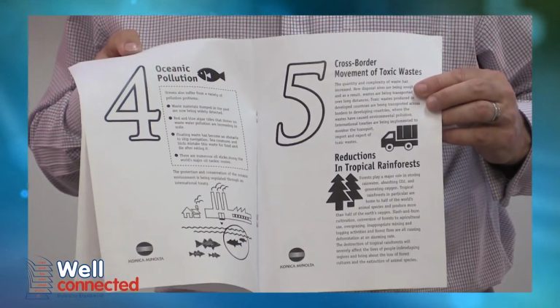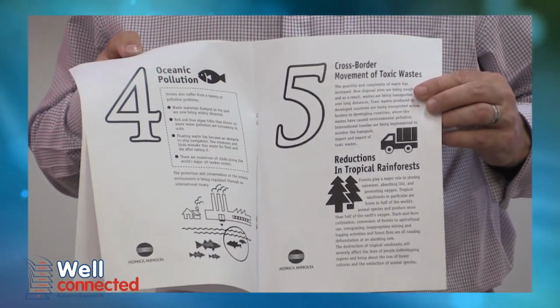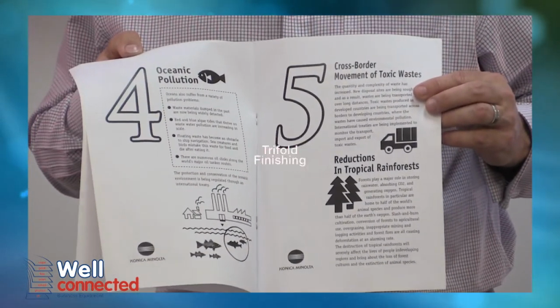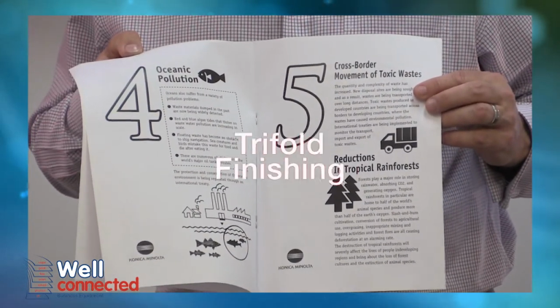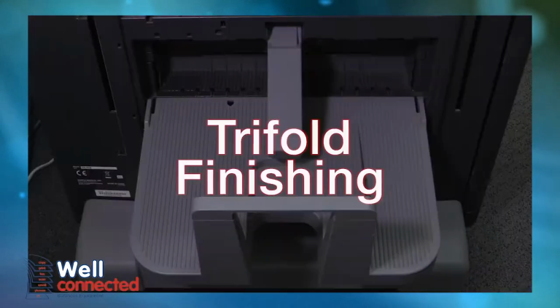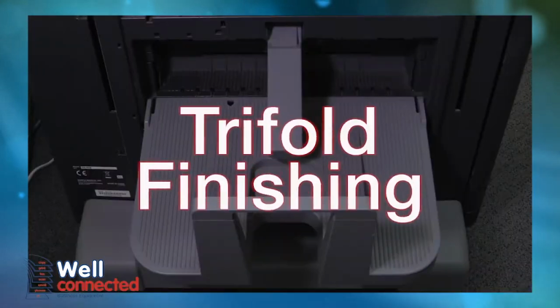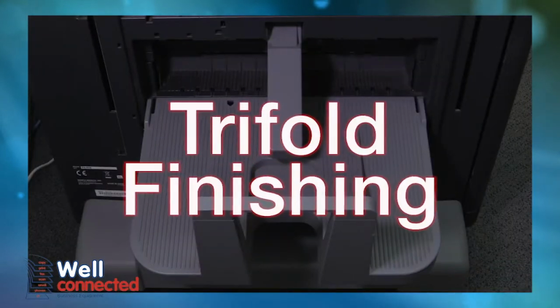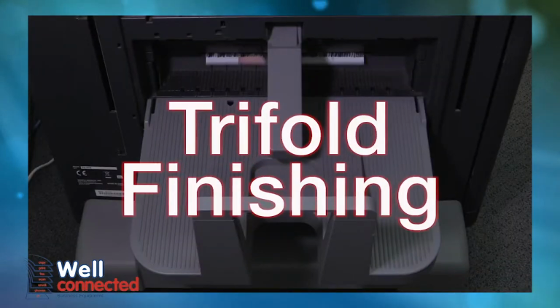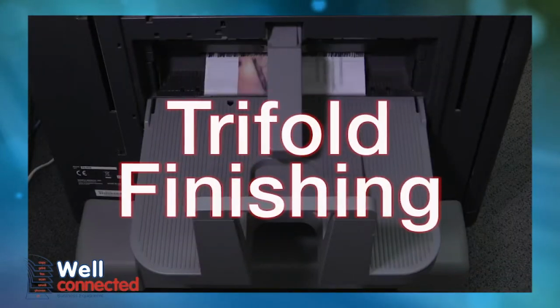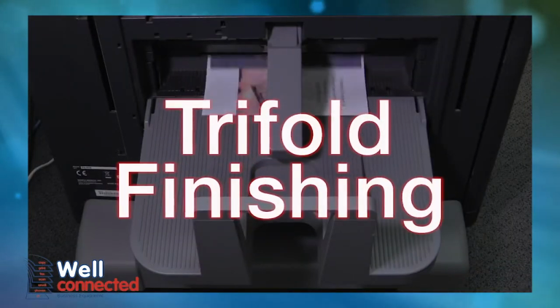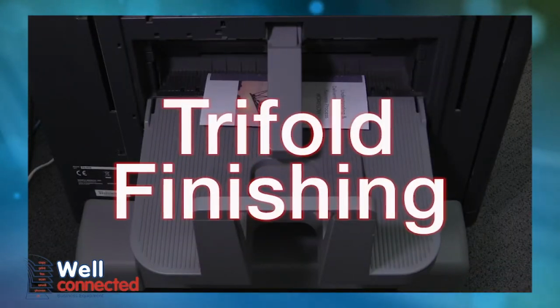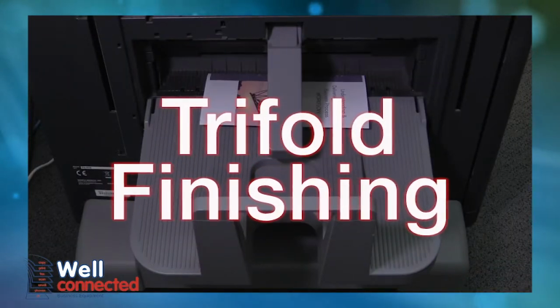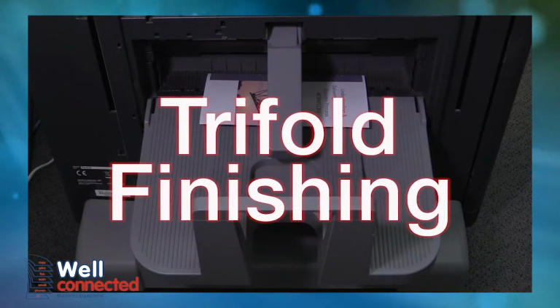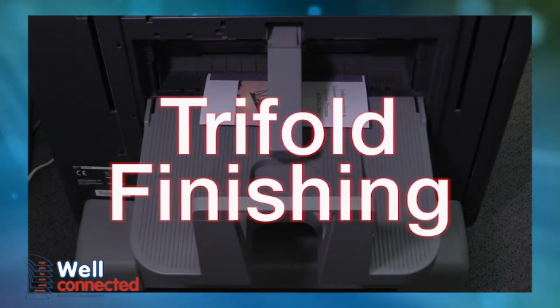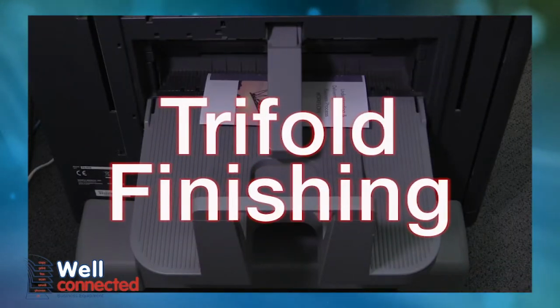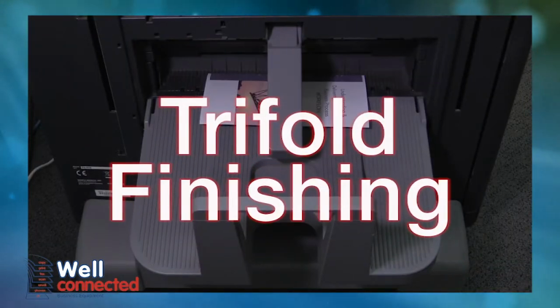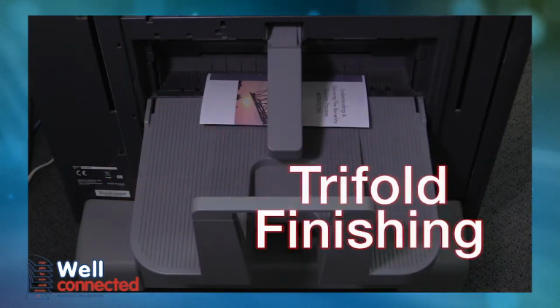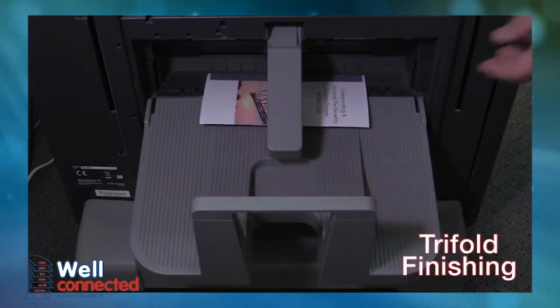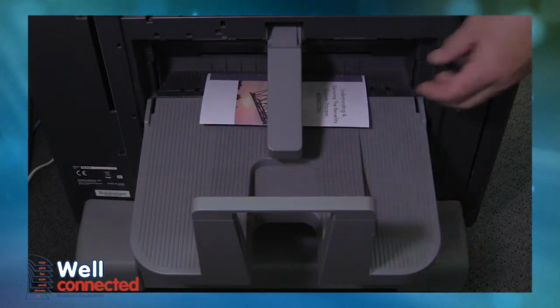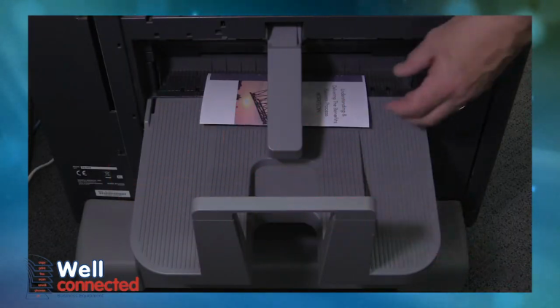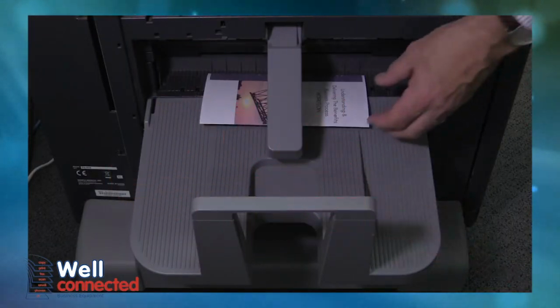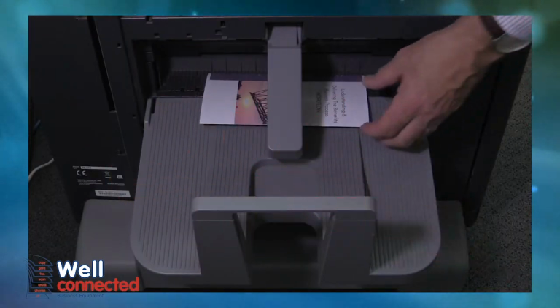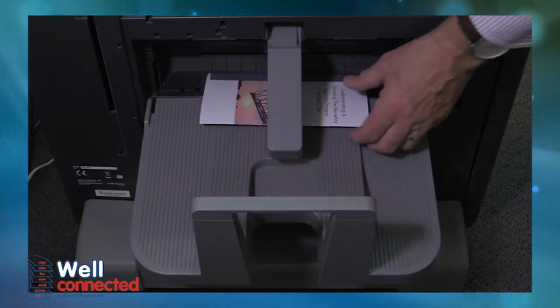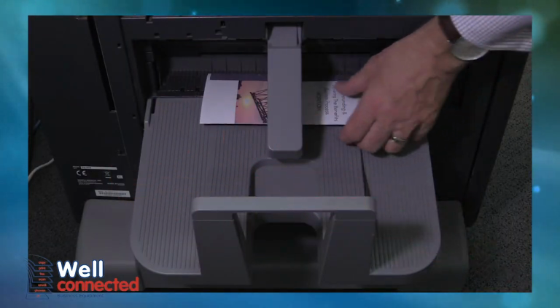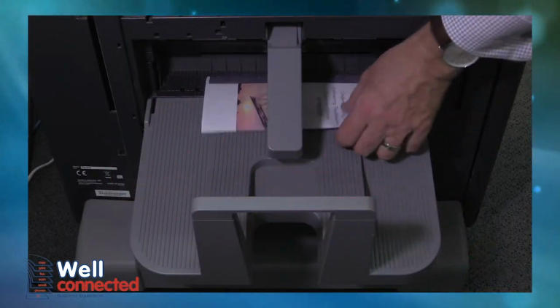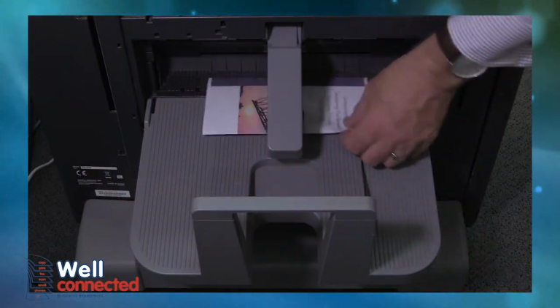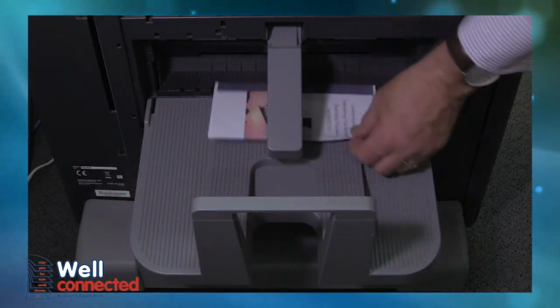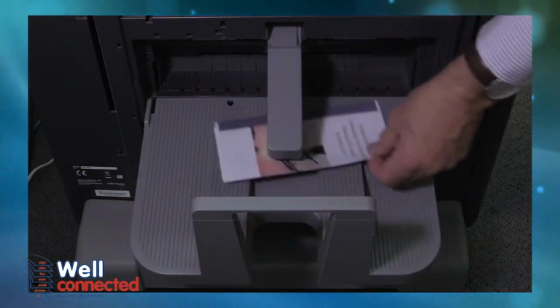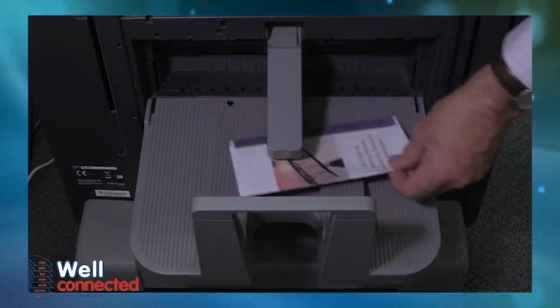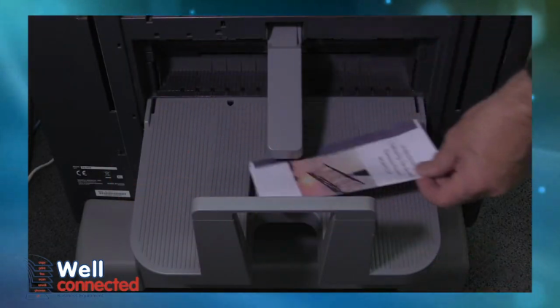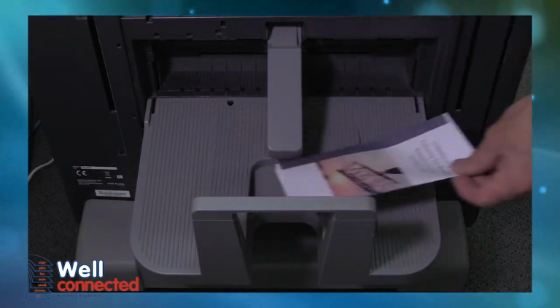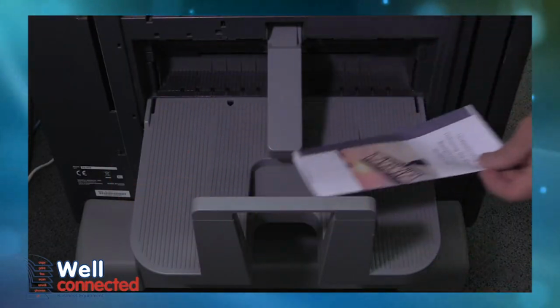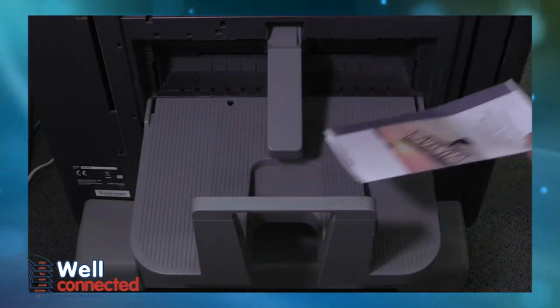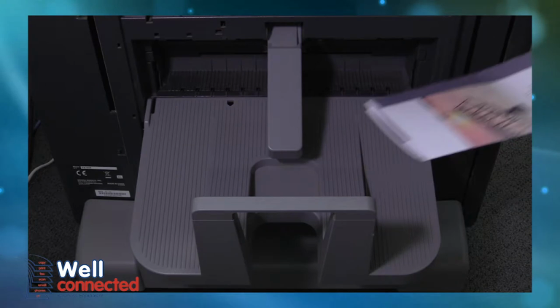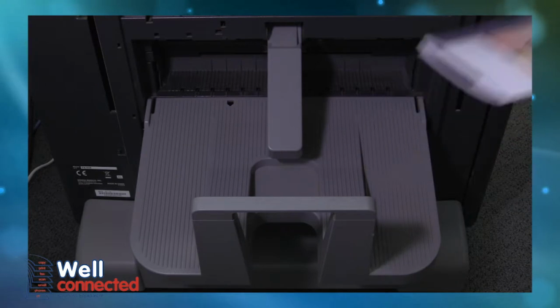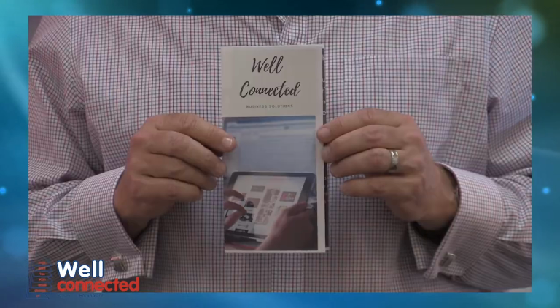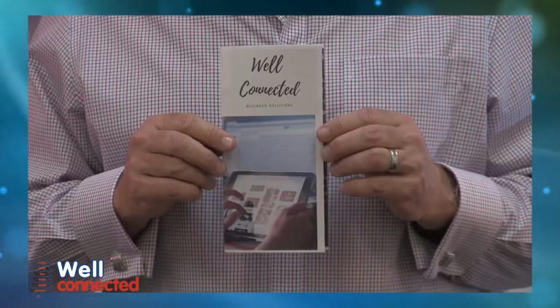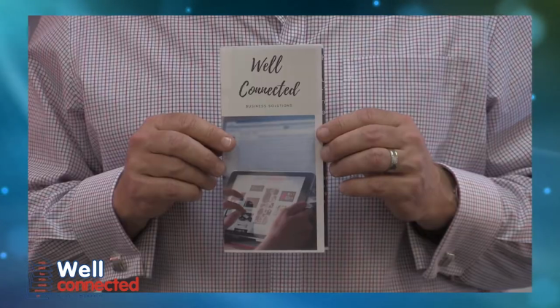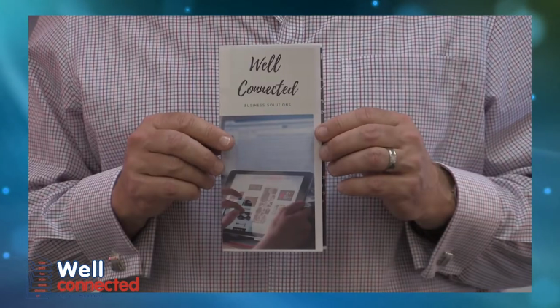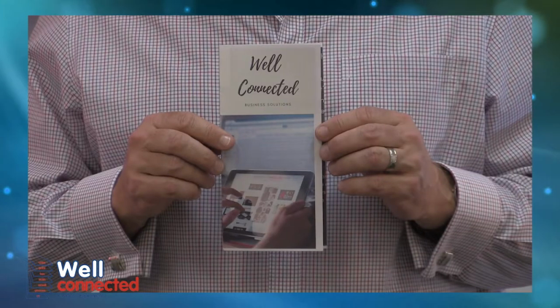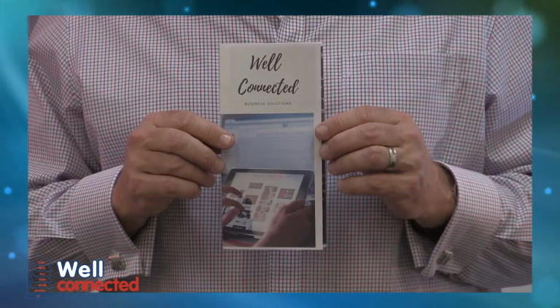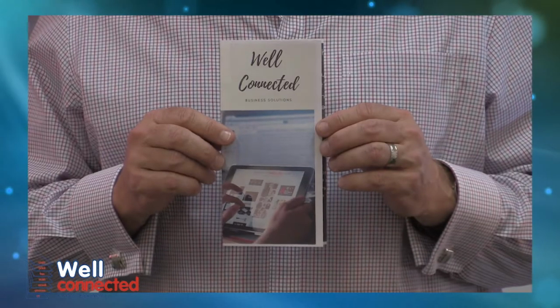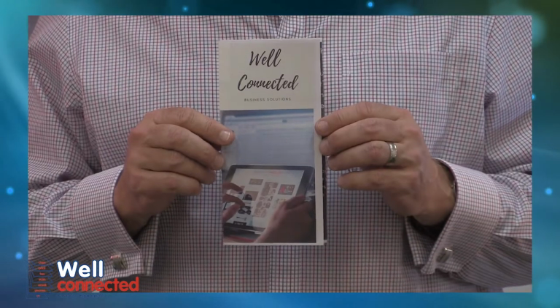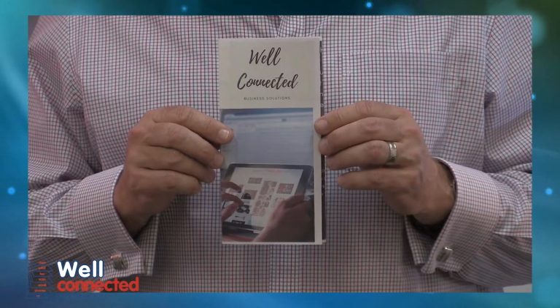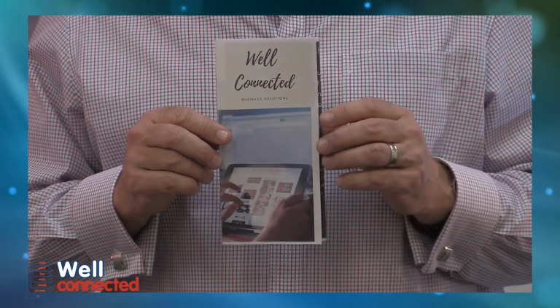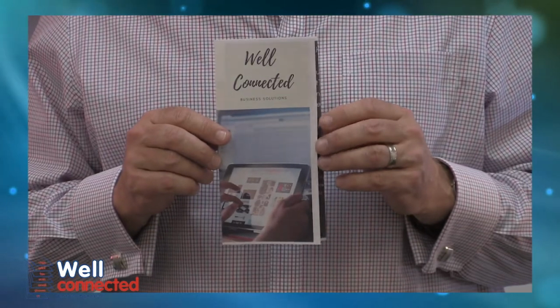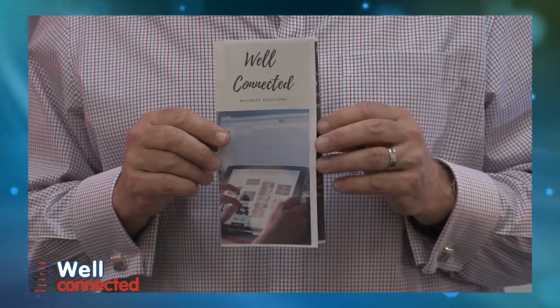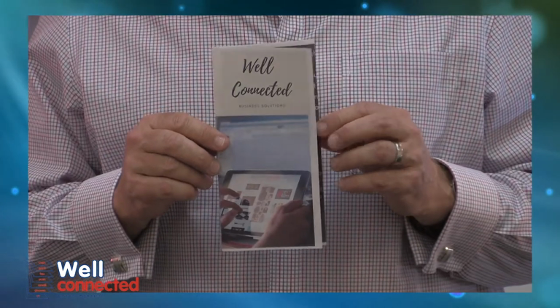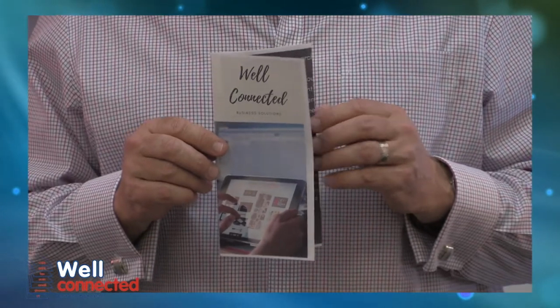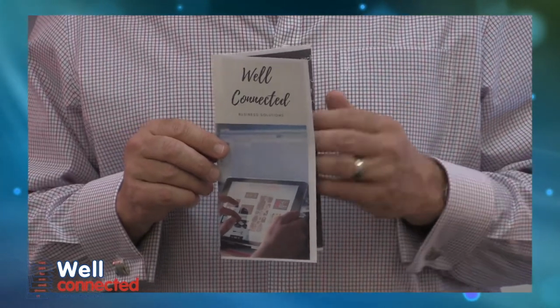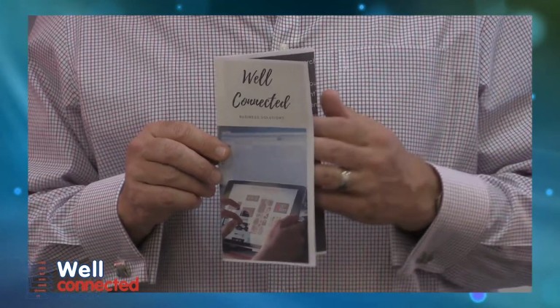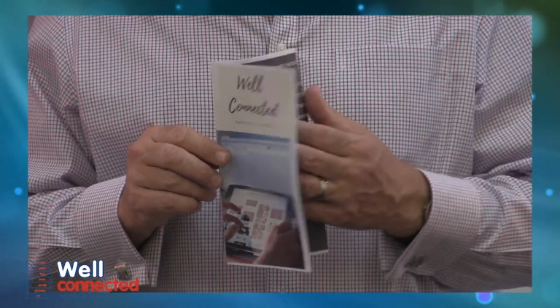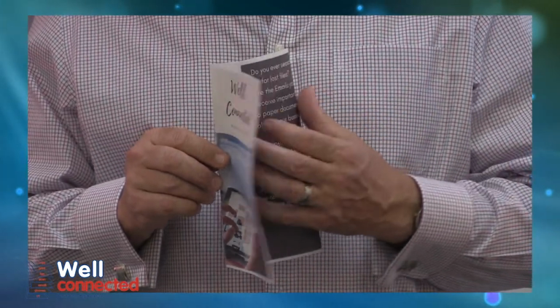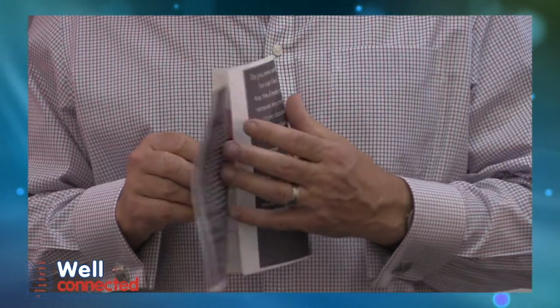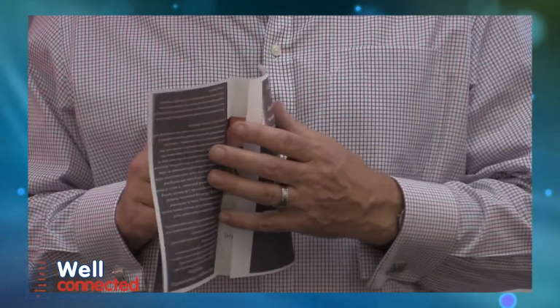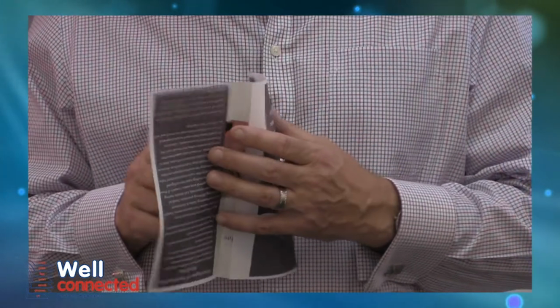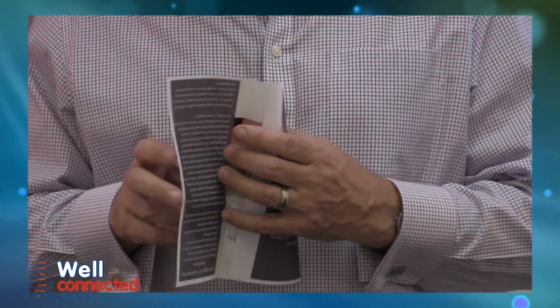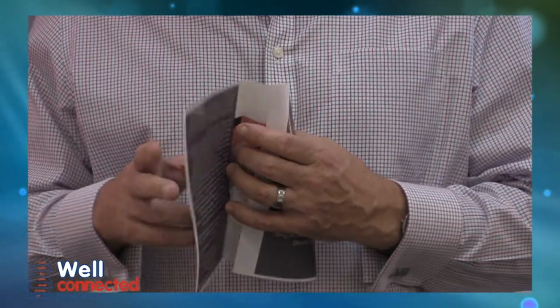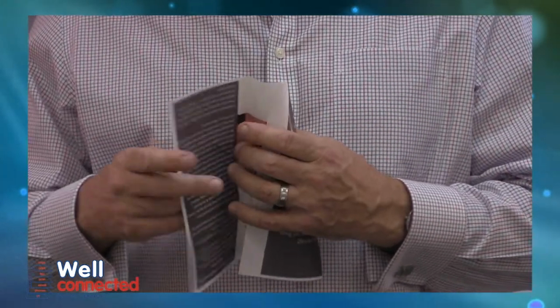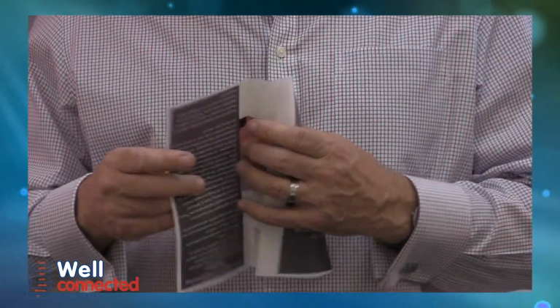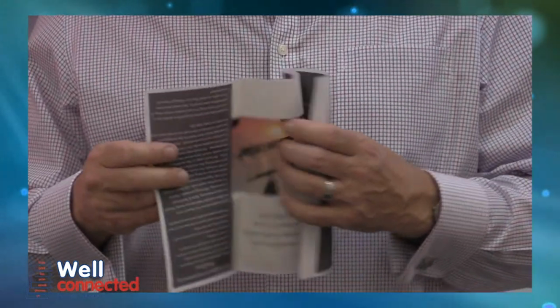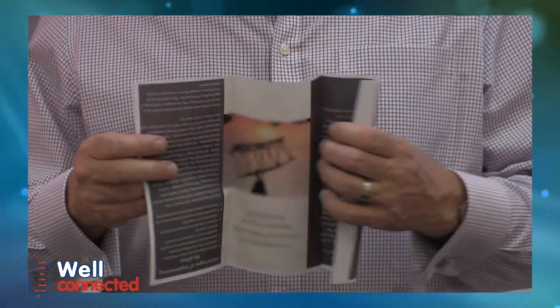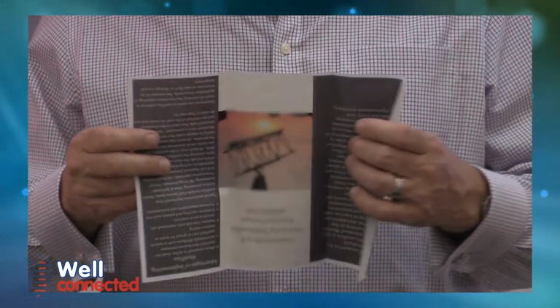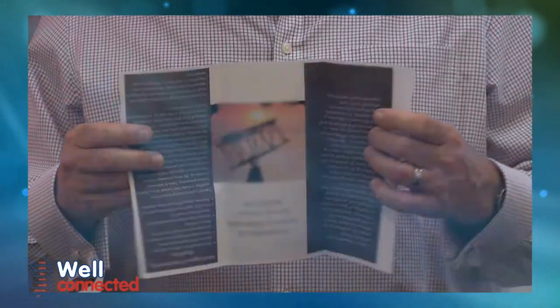The tri-fold function can take your prints and fold them three times to A6 size, perfect for envelopes for your bulk mail outs.